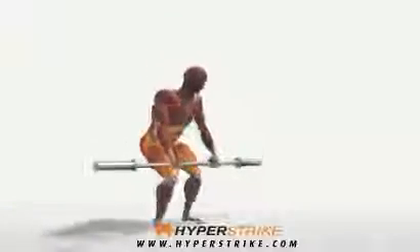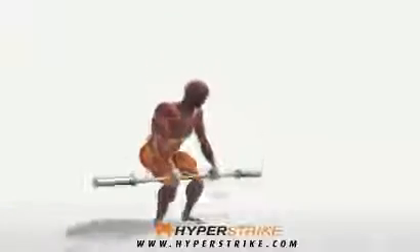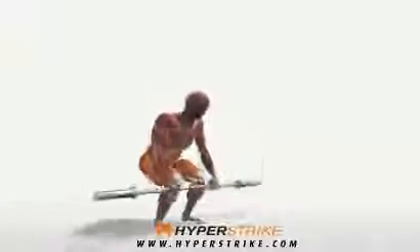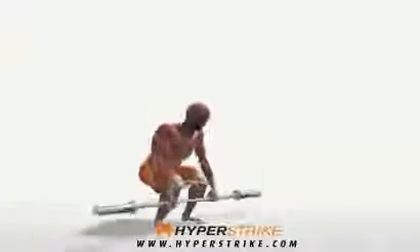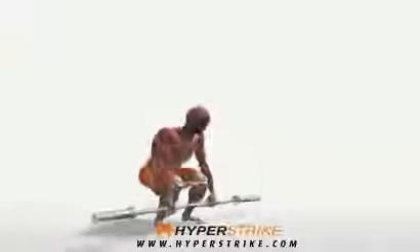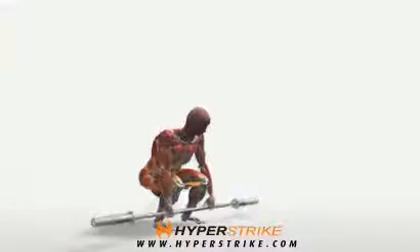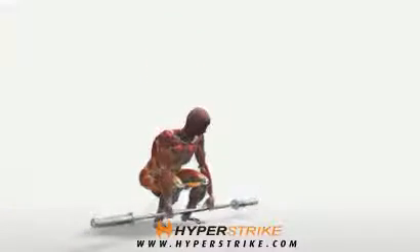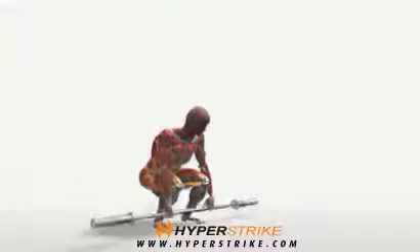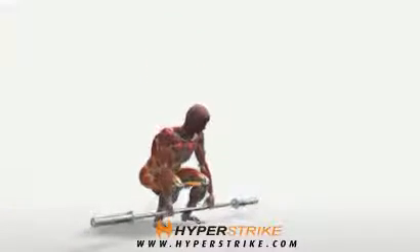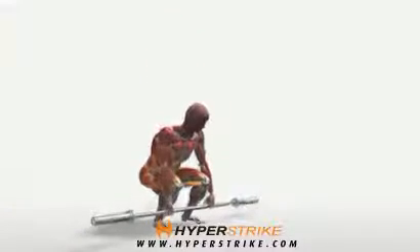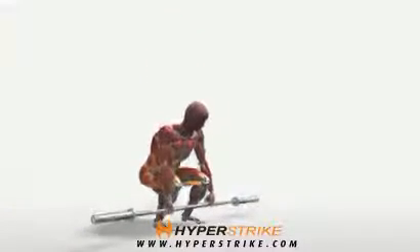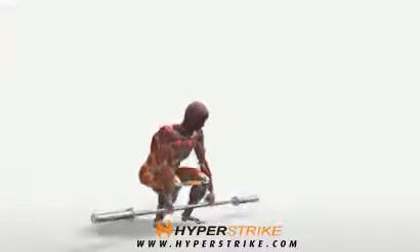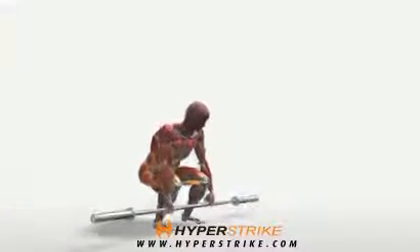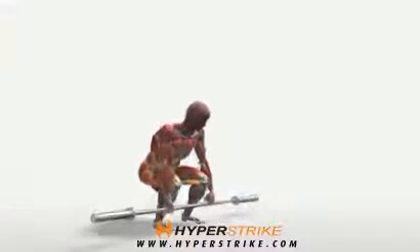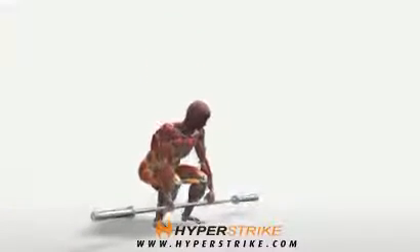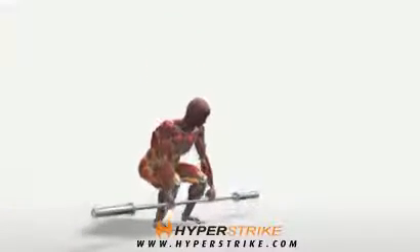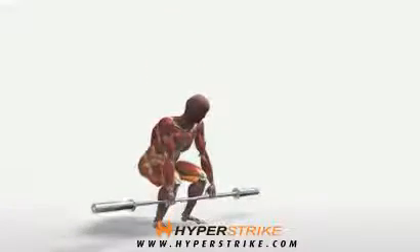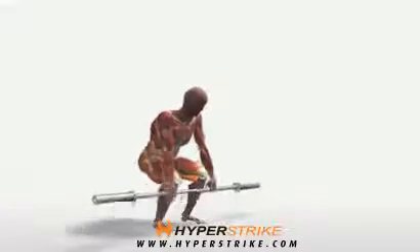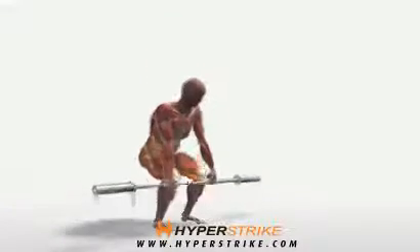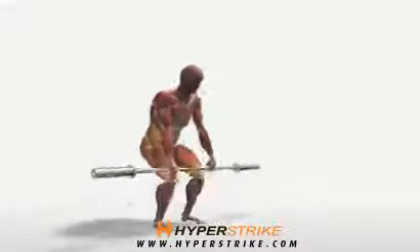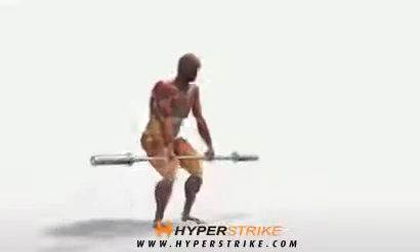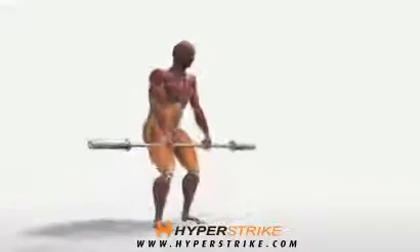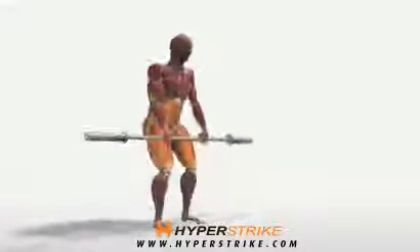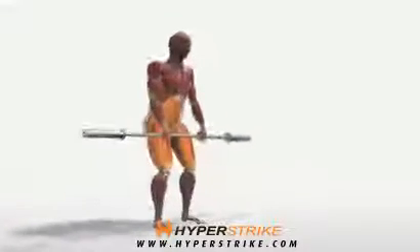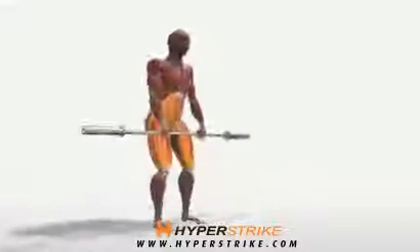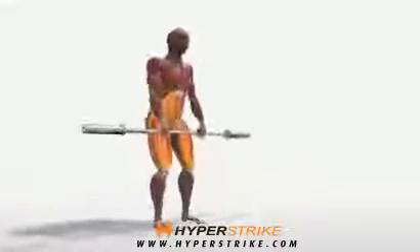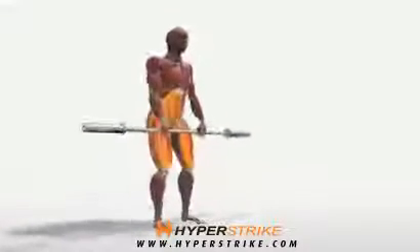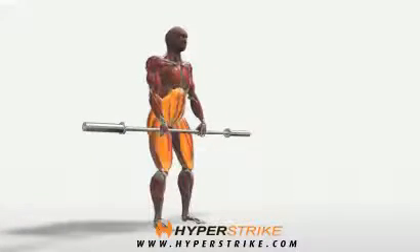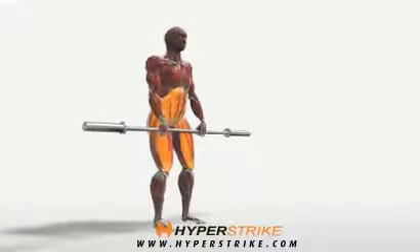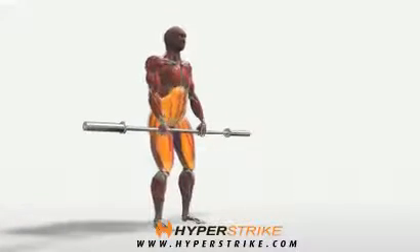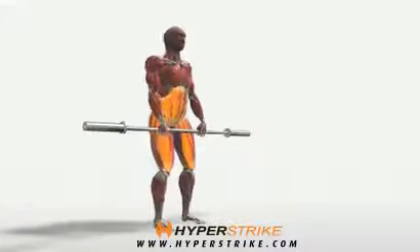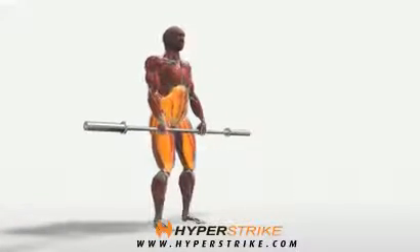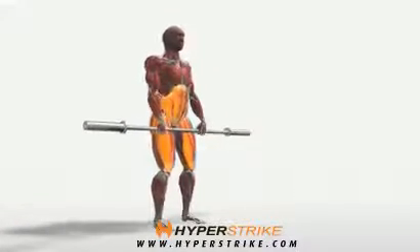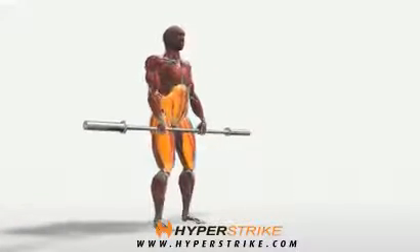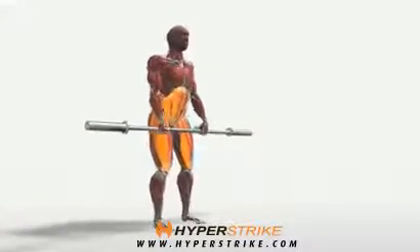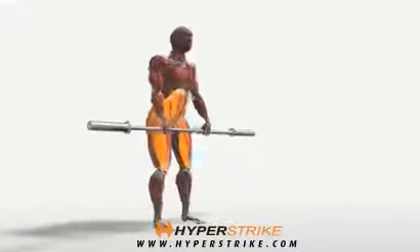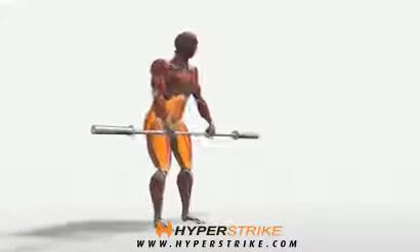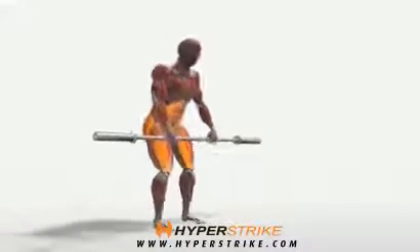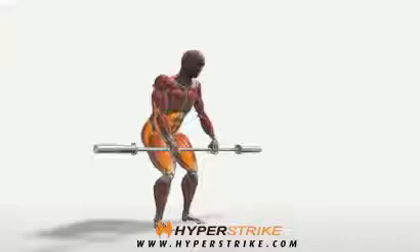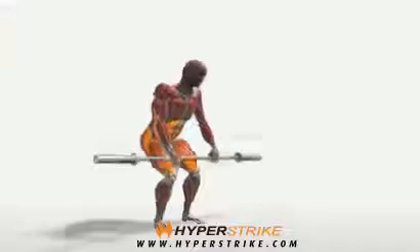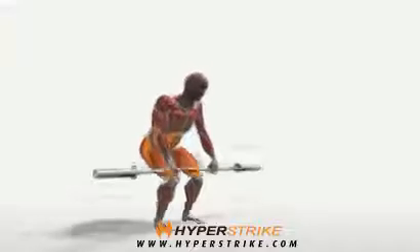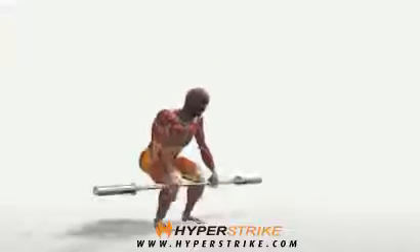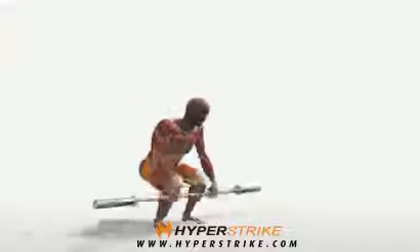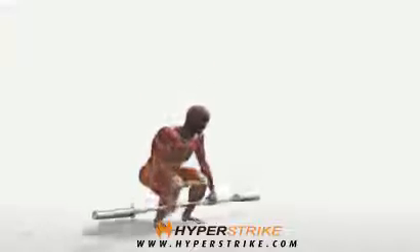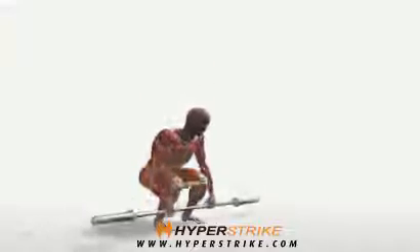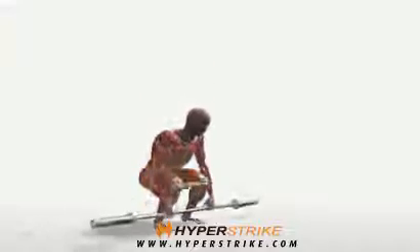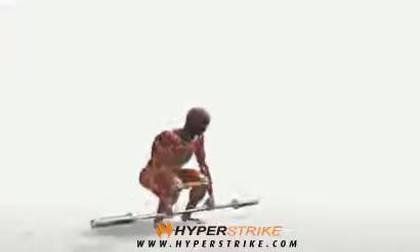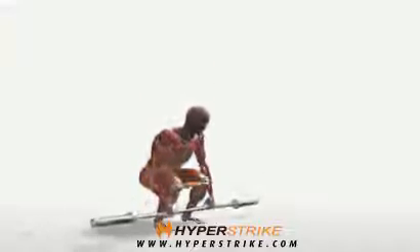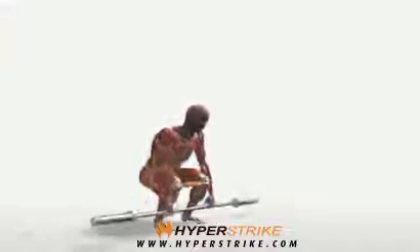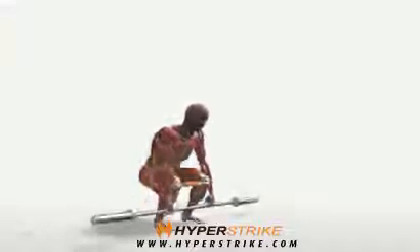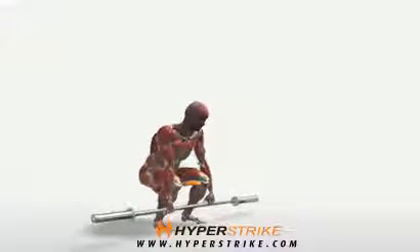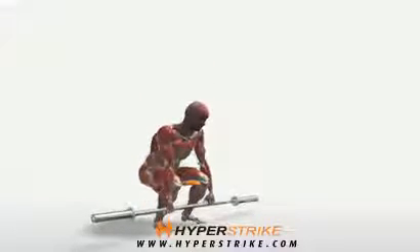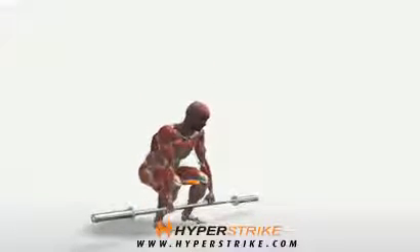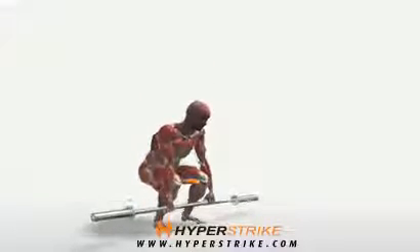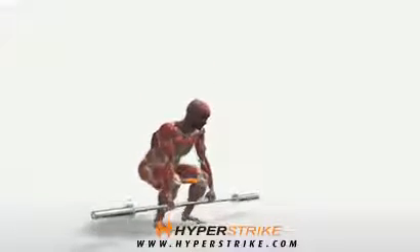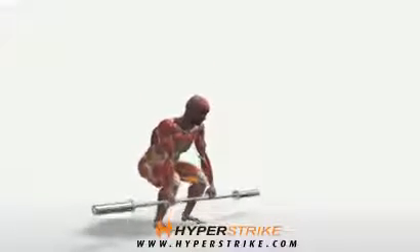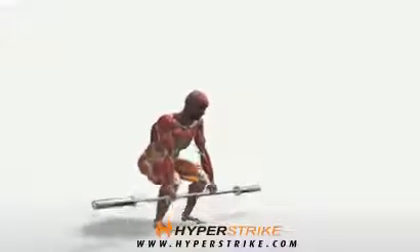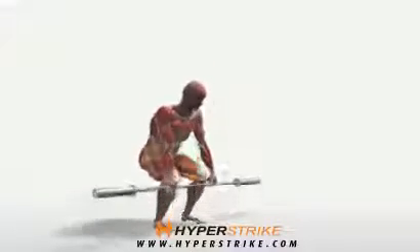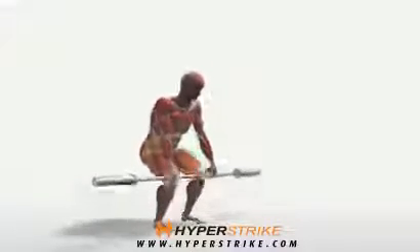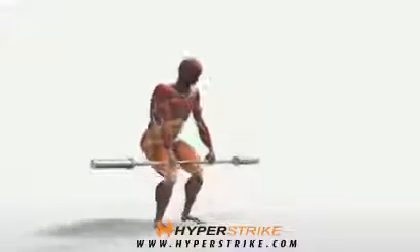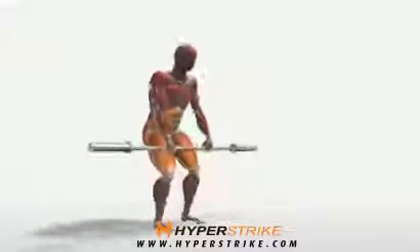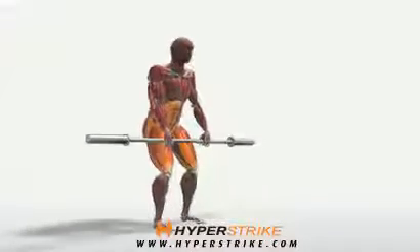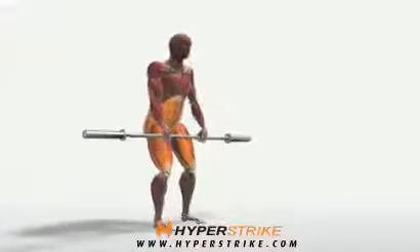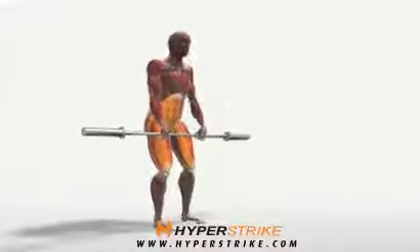Deadlifts strengthen the glutes, legs, back, and torso. Follow these instructions to perform the hanging deadlifts.